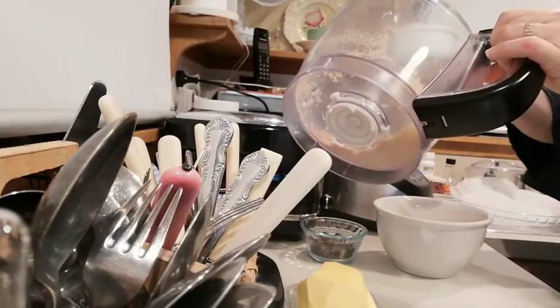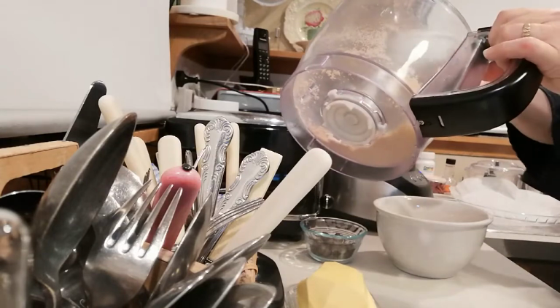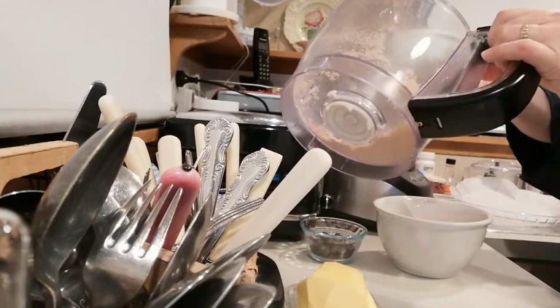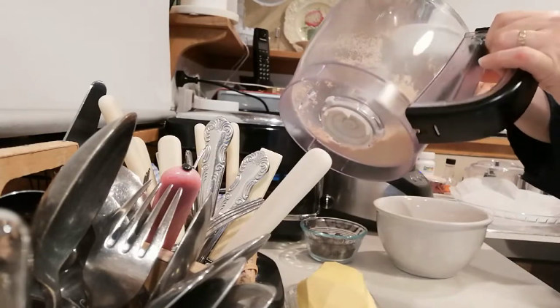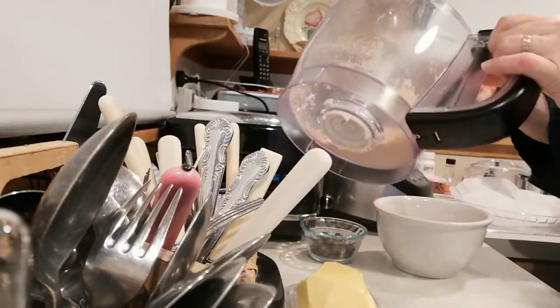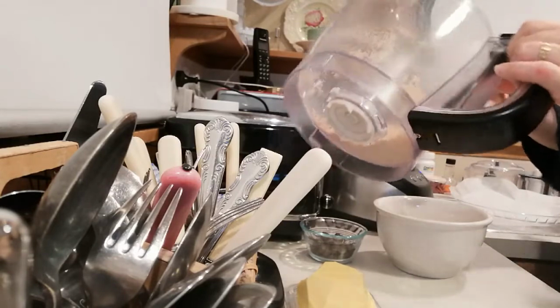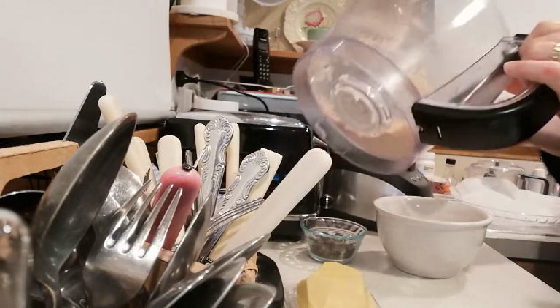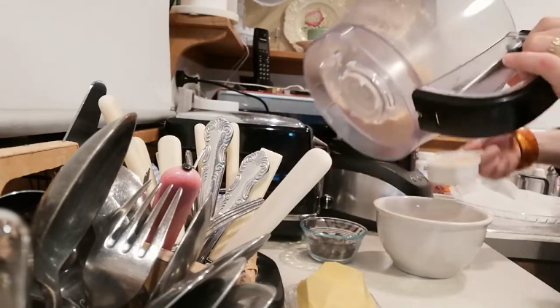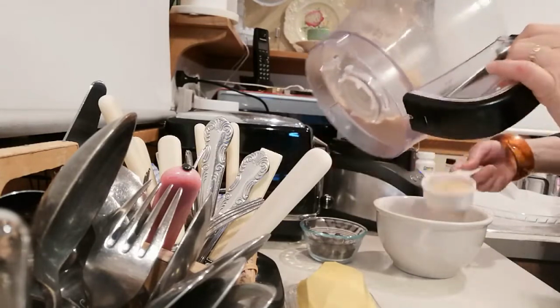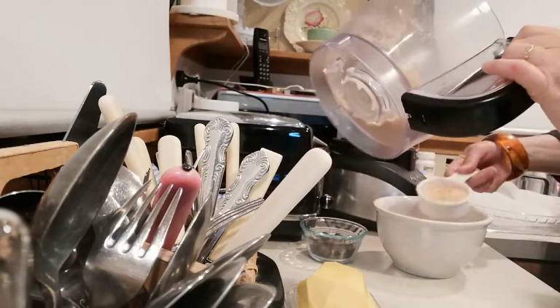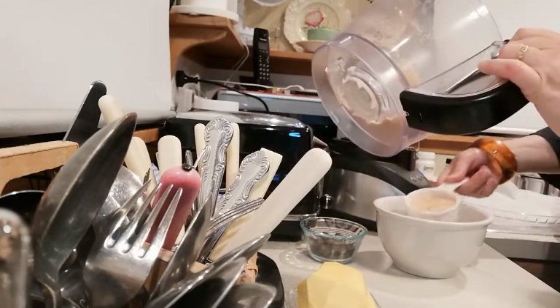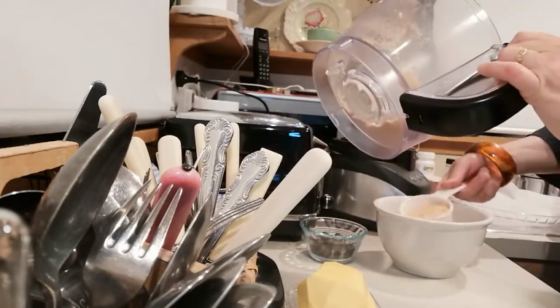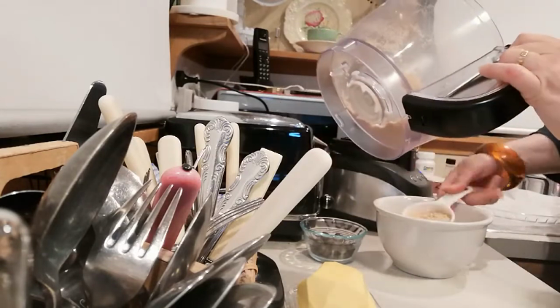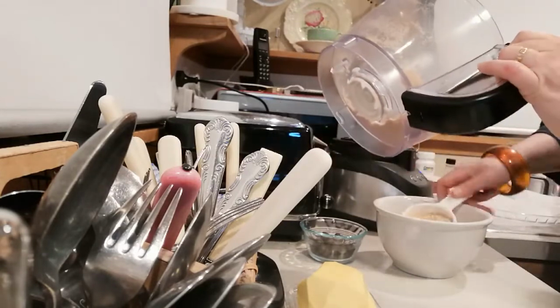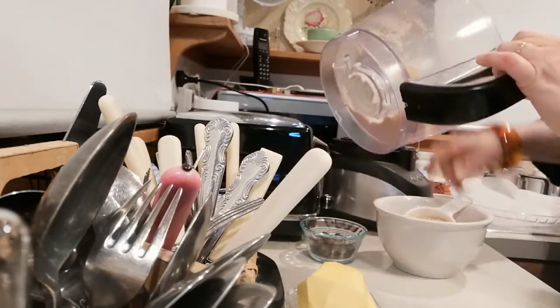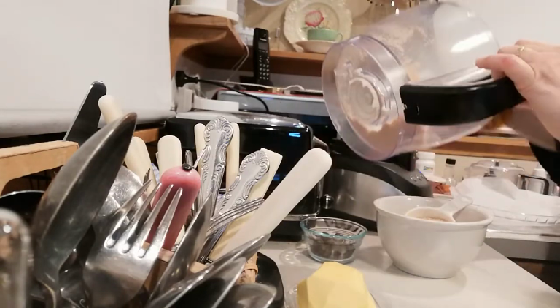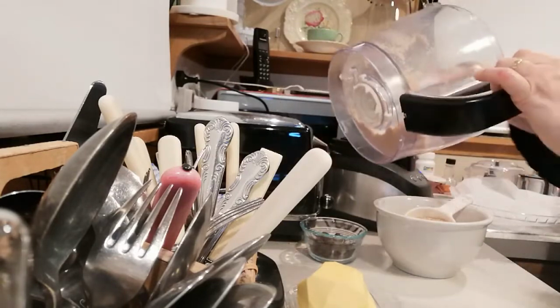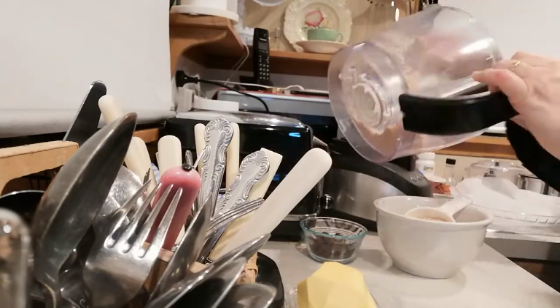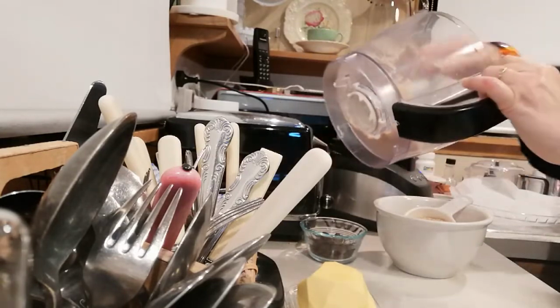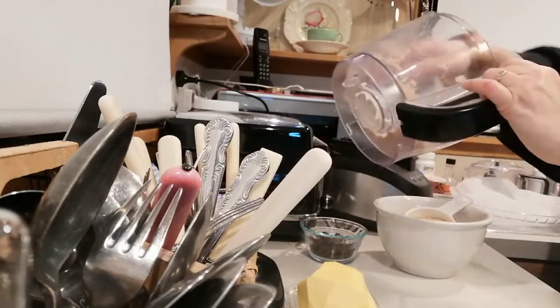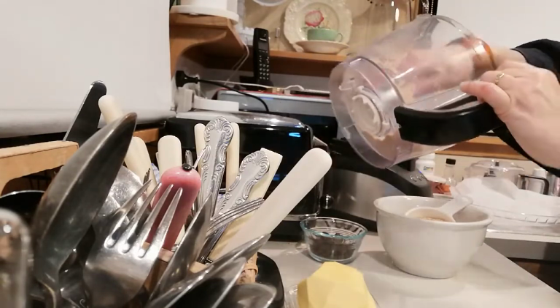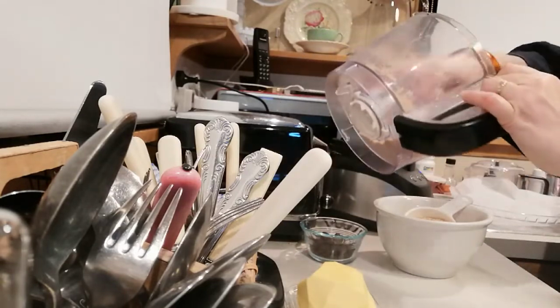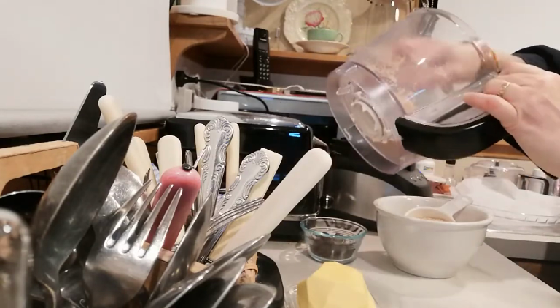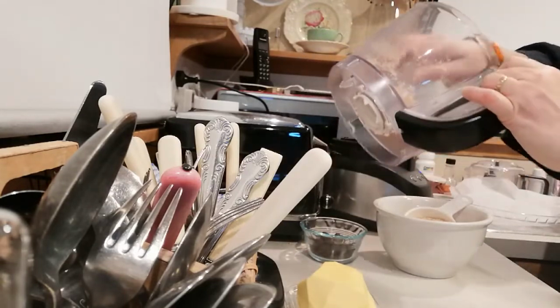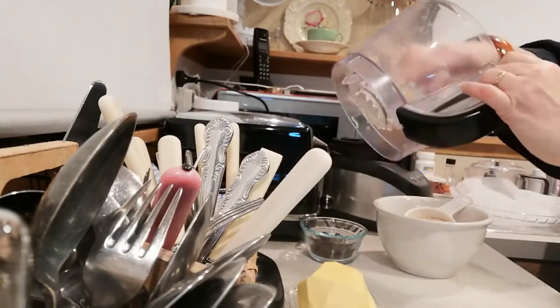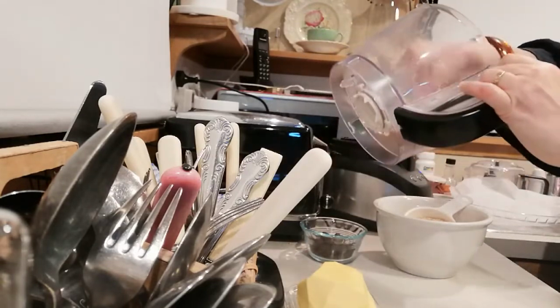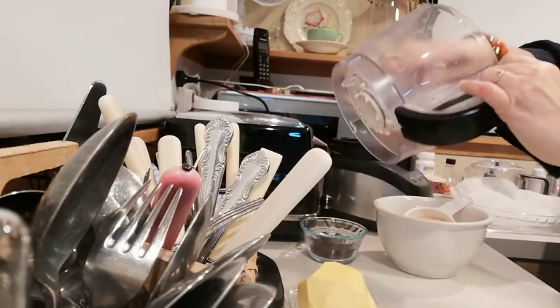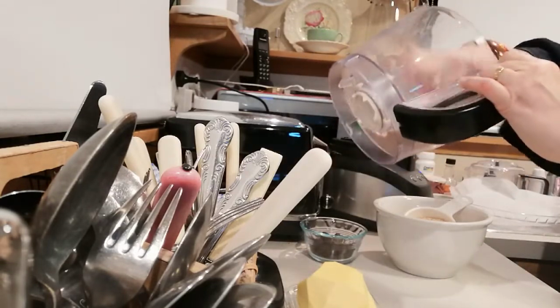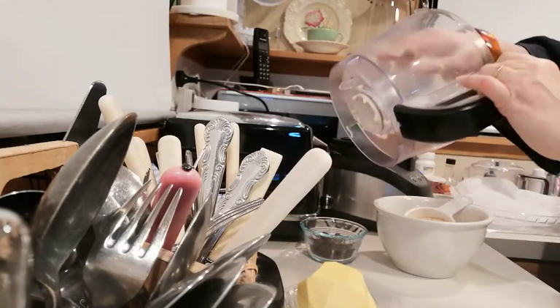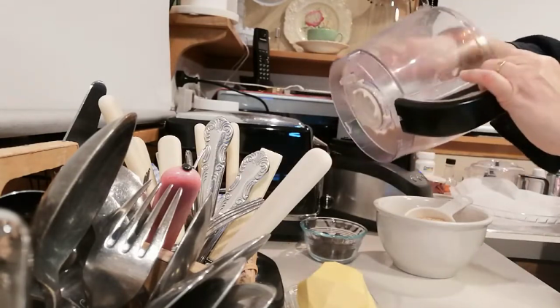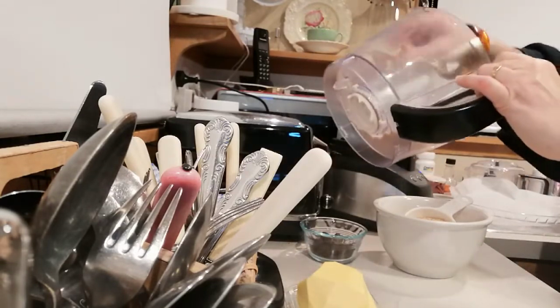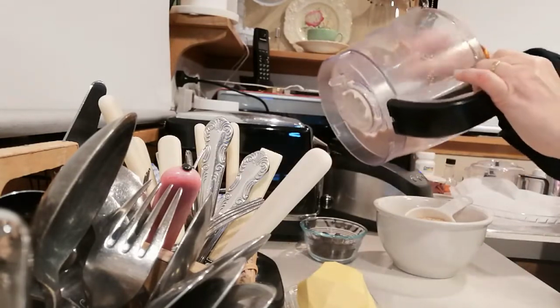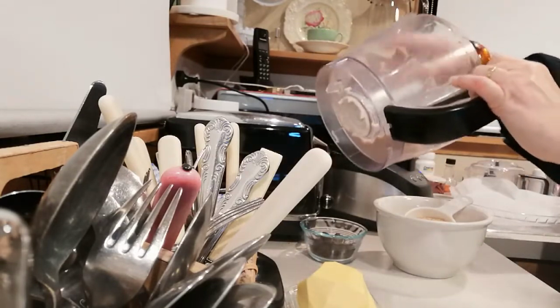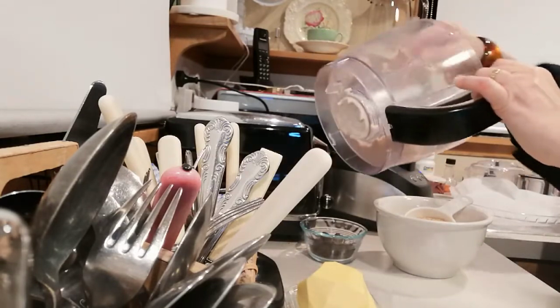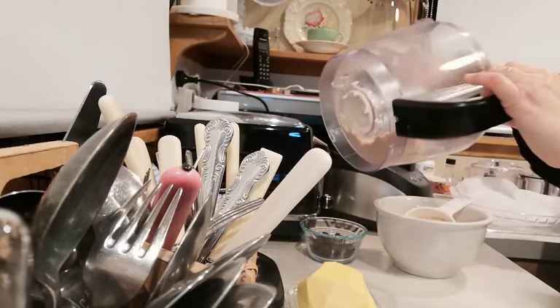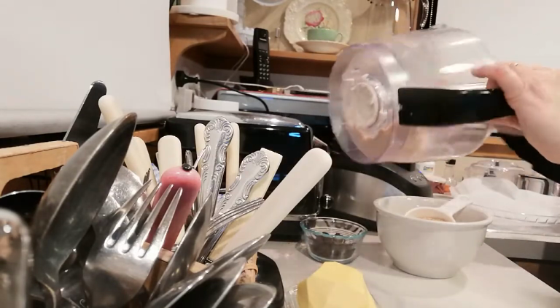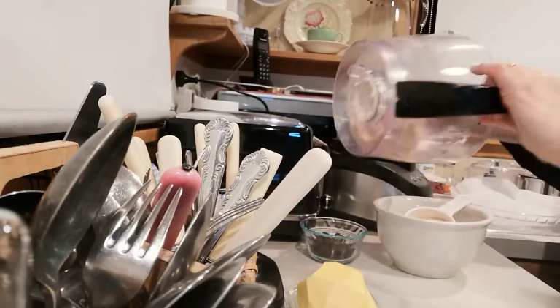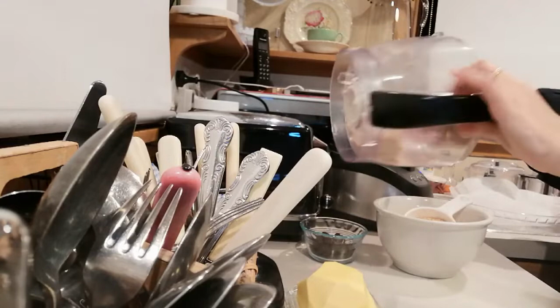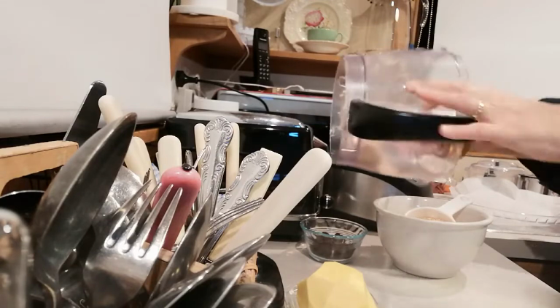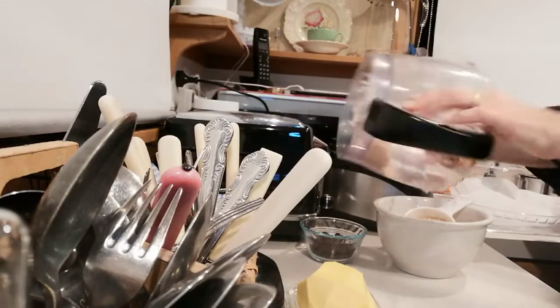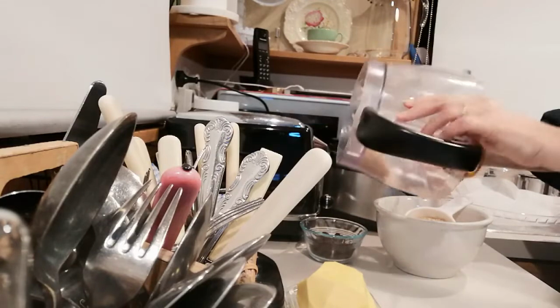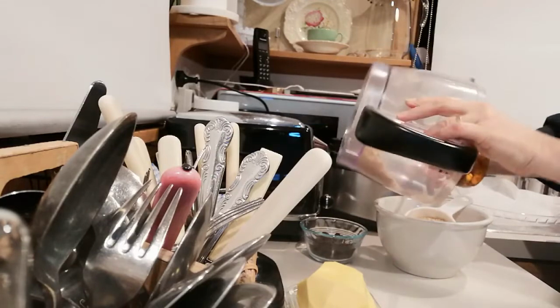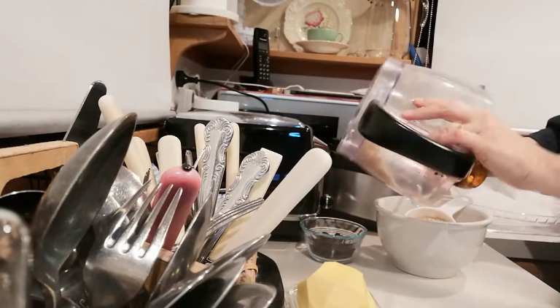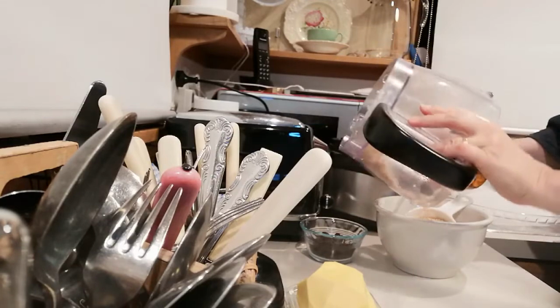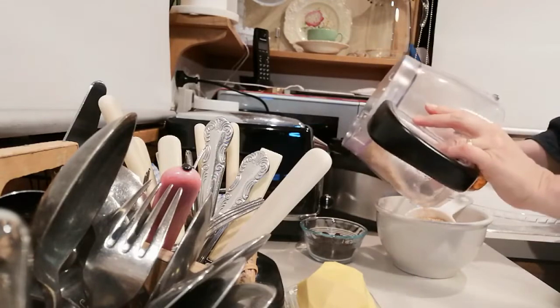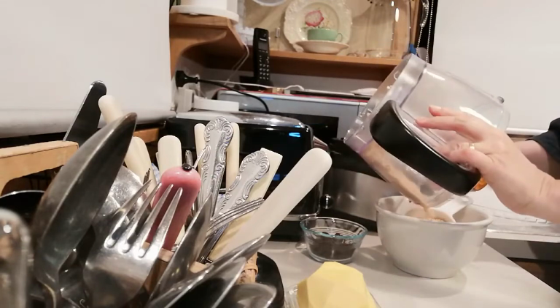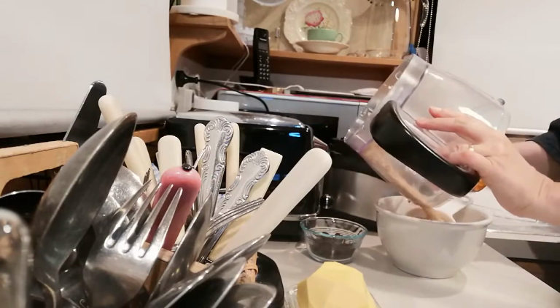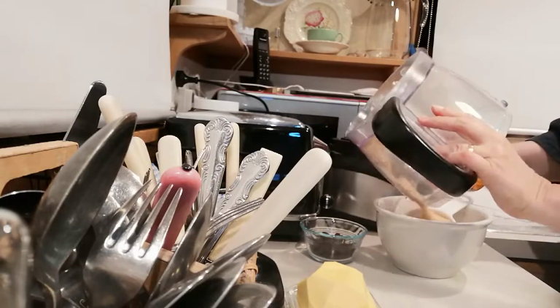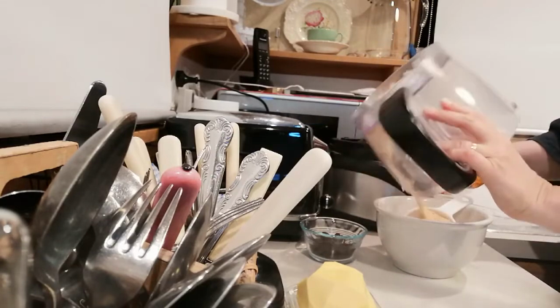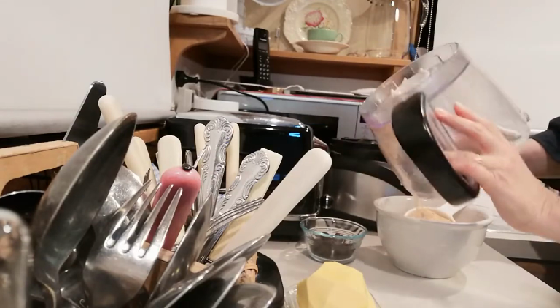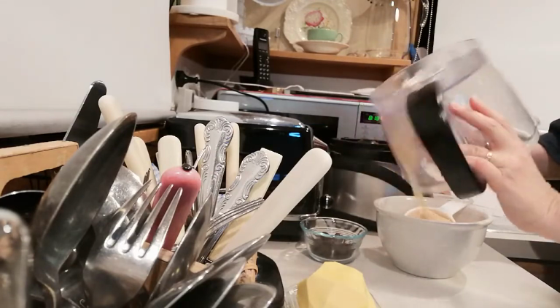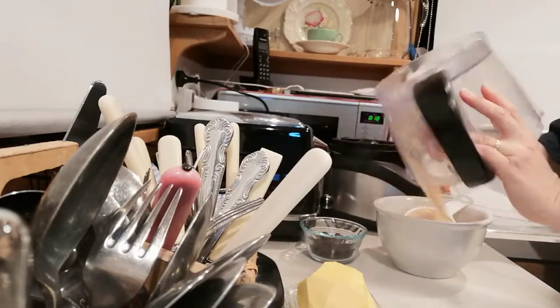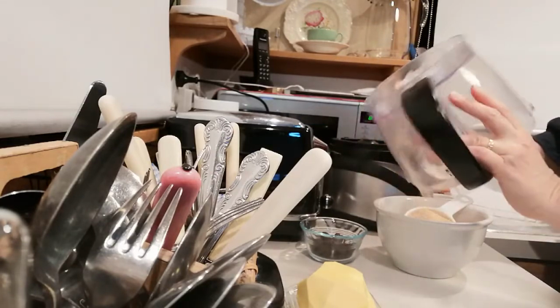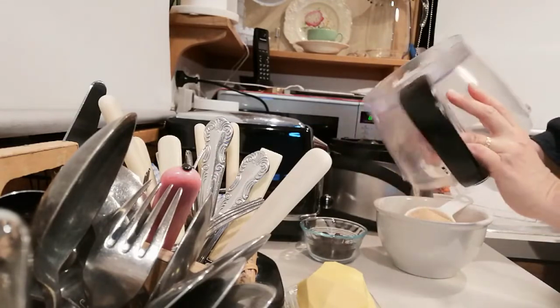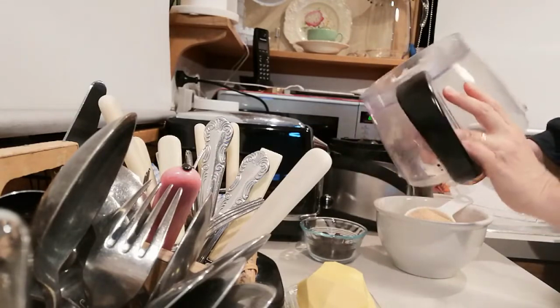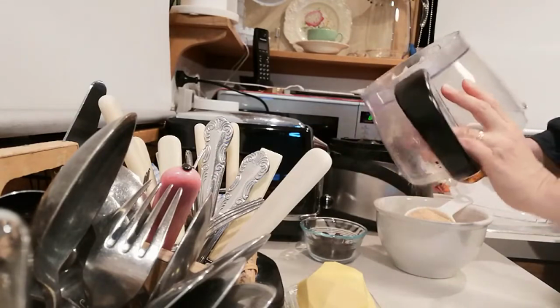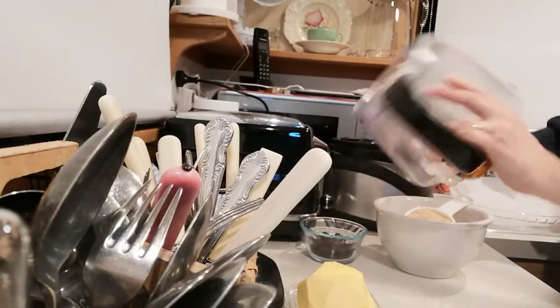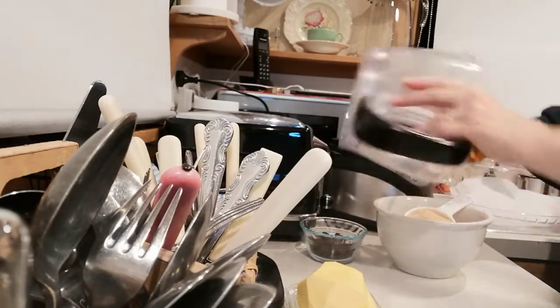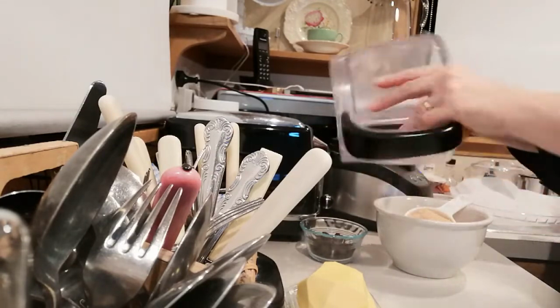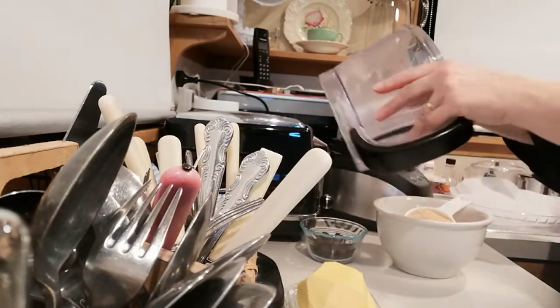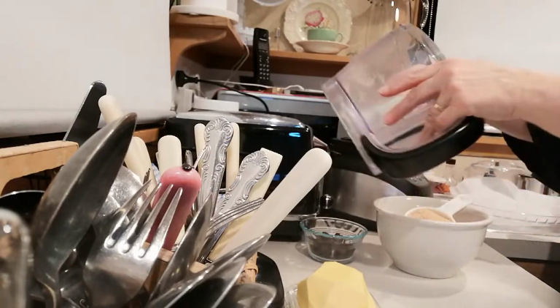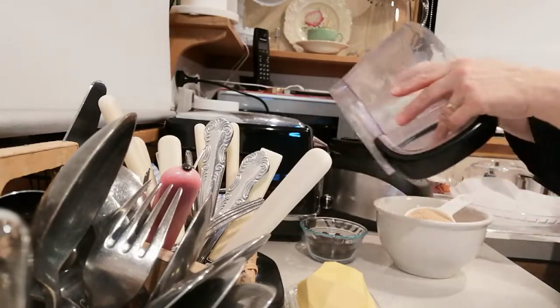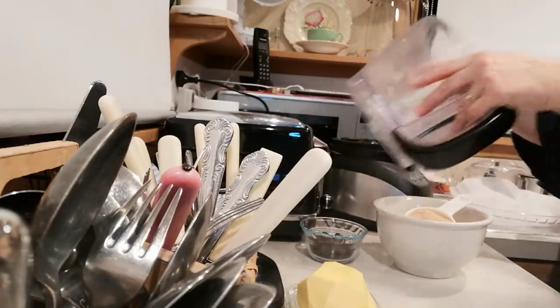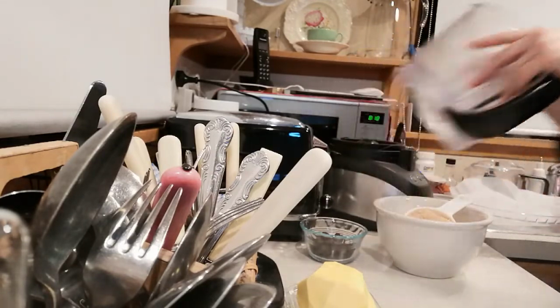Oh, I think it might be perfect — I didn't think I would need a whole packet. Great.